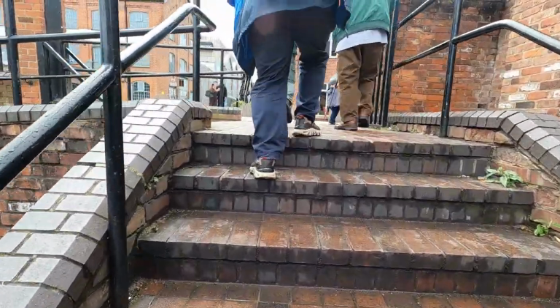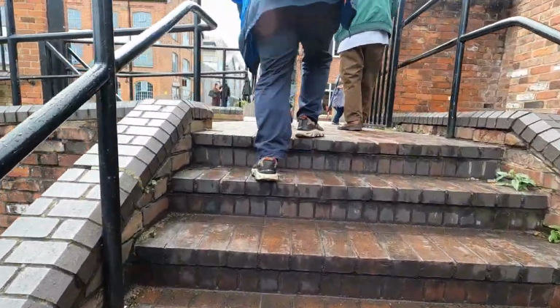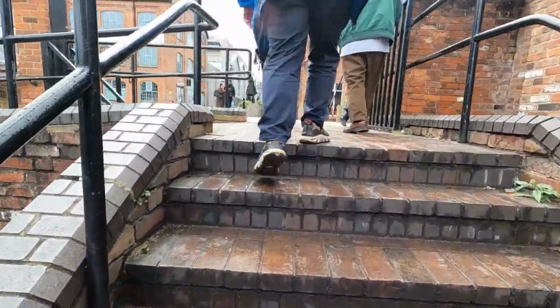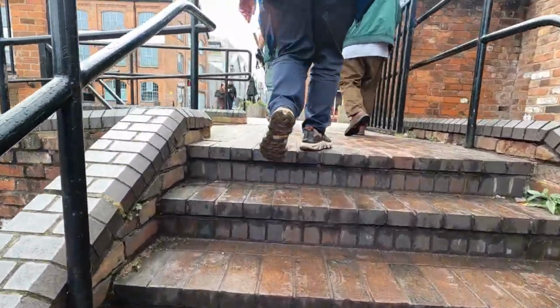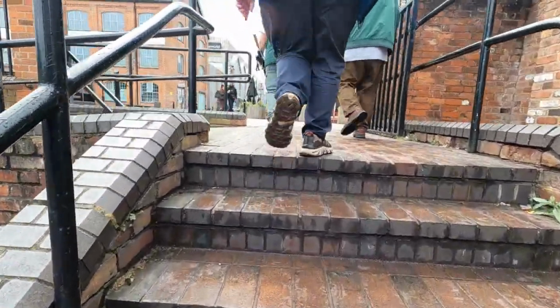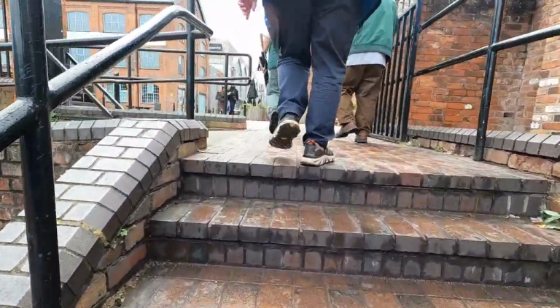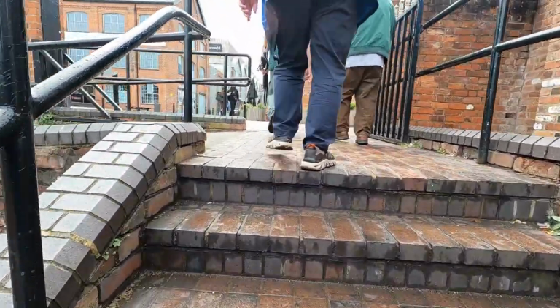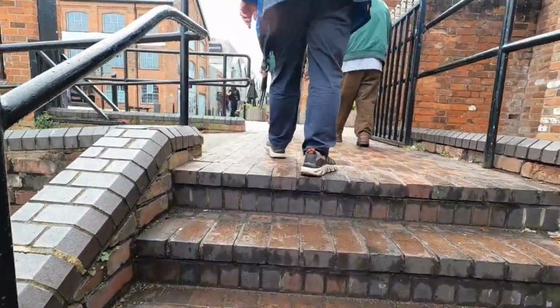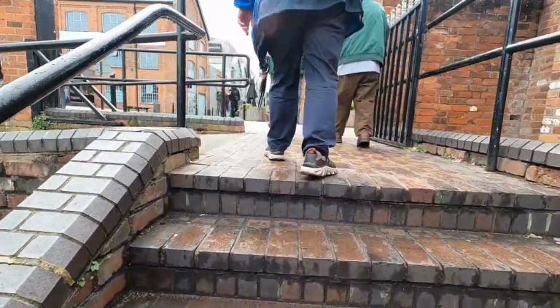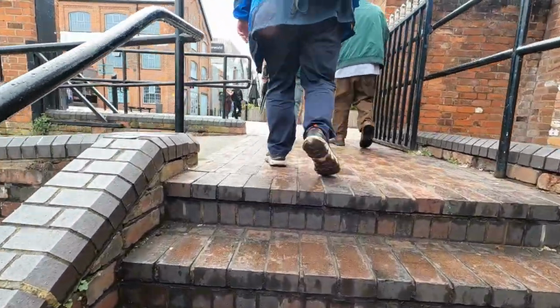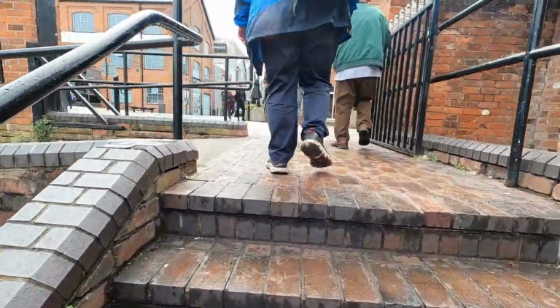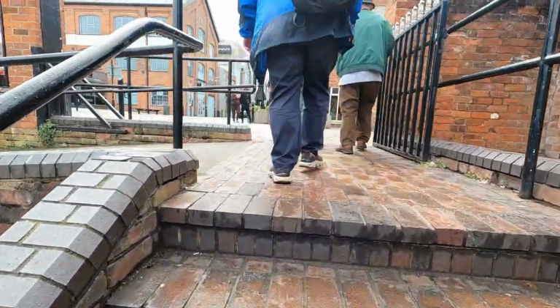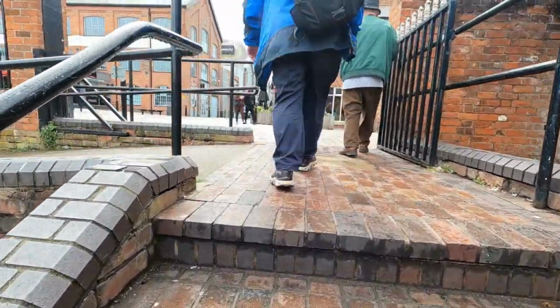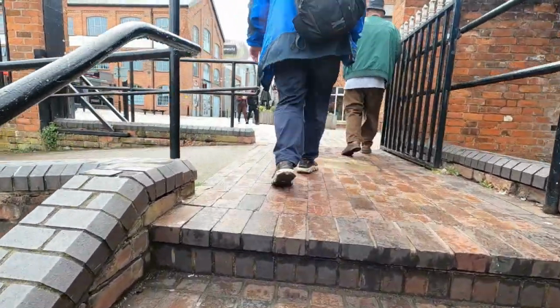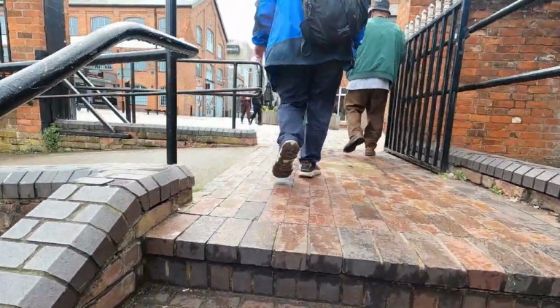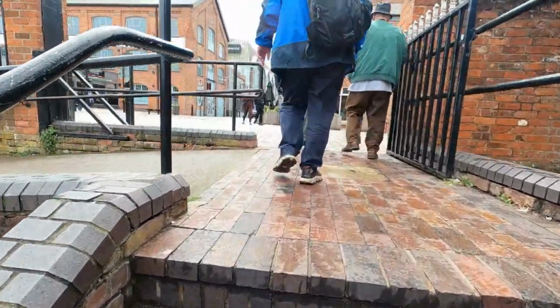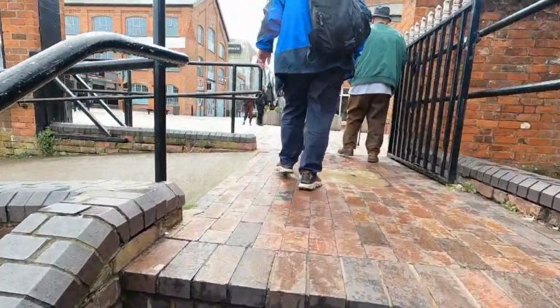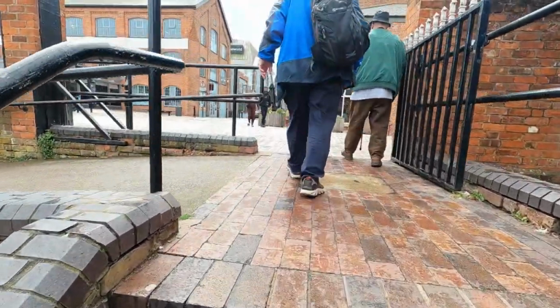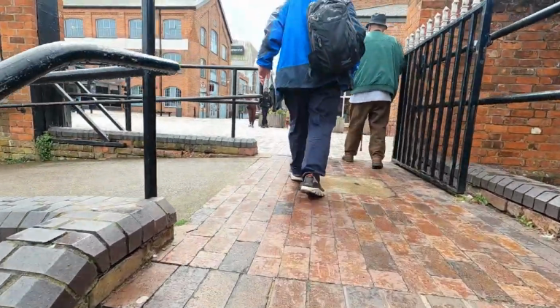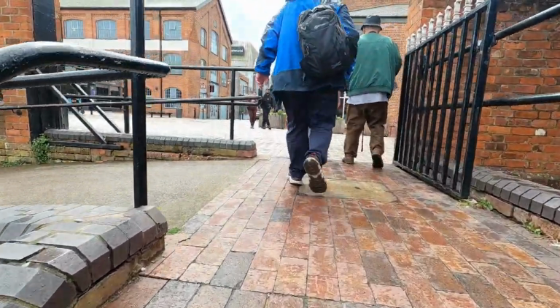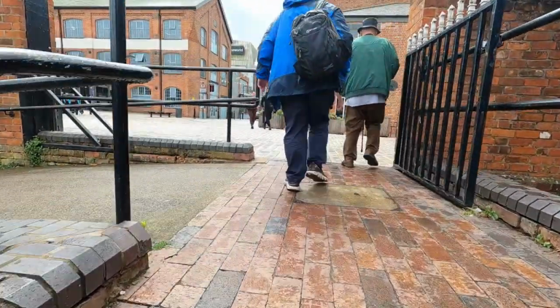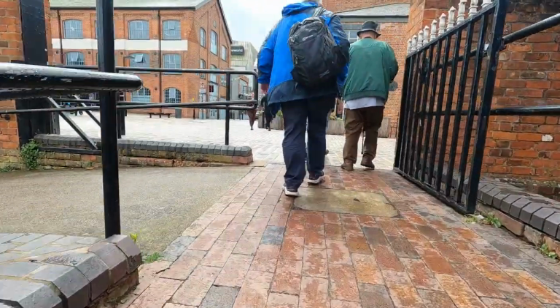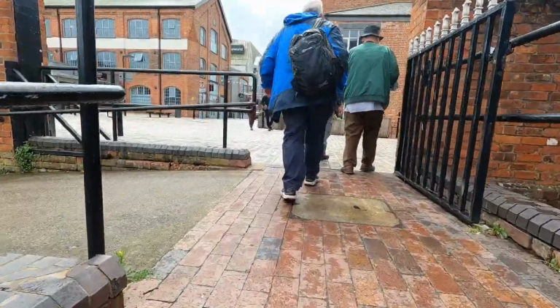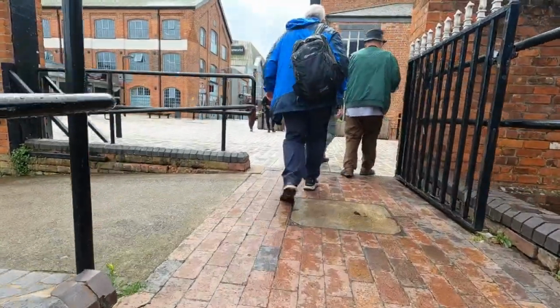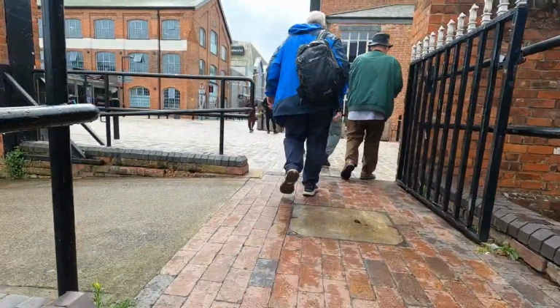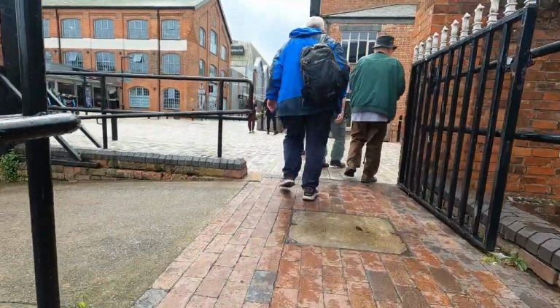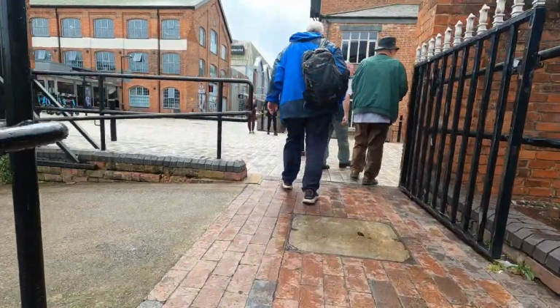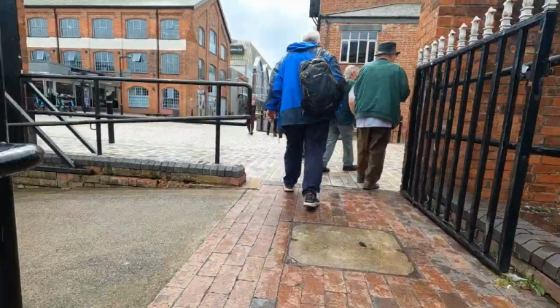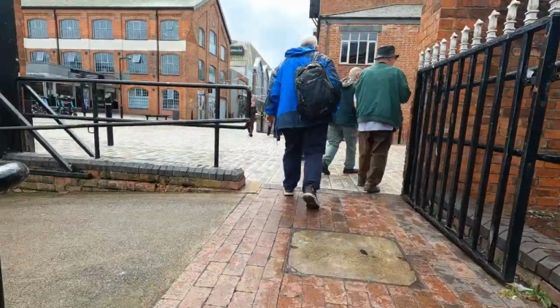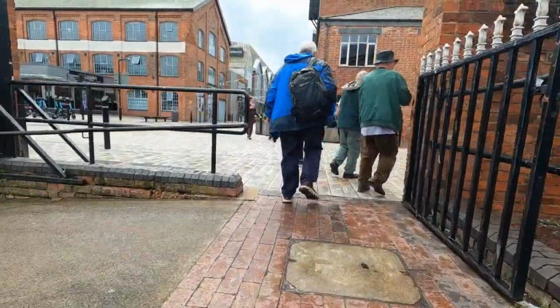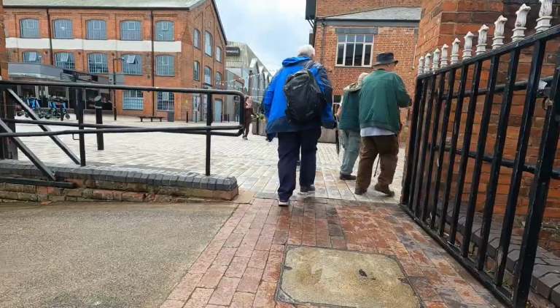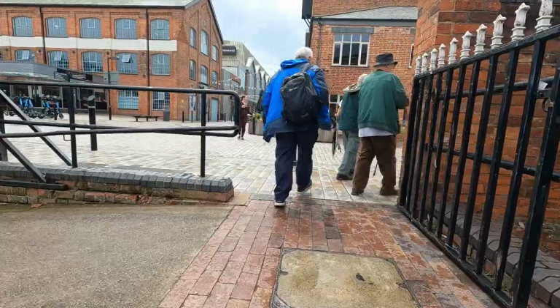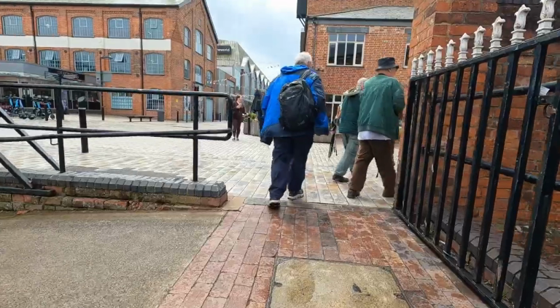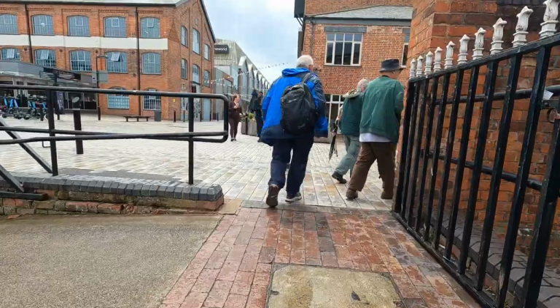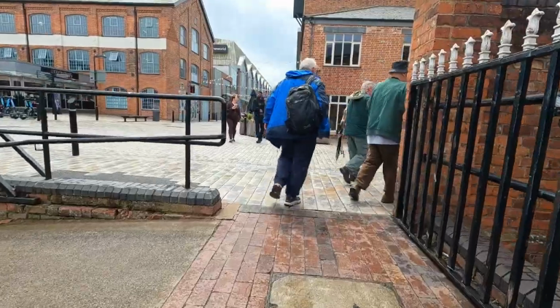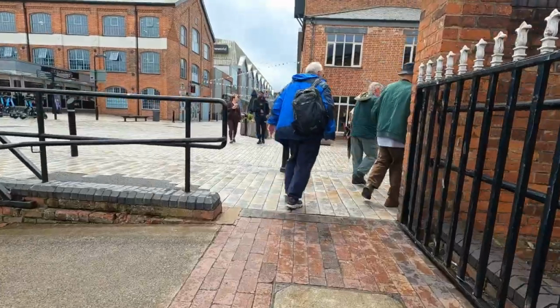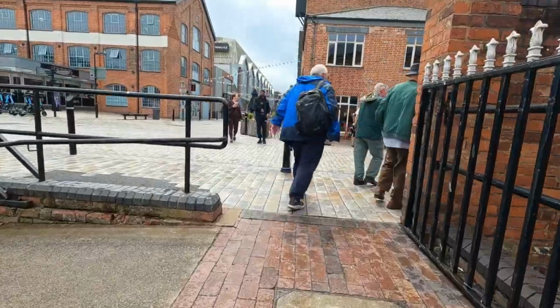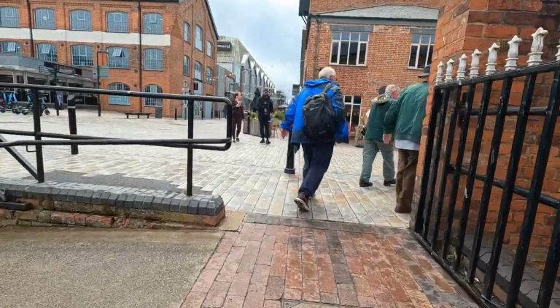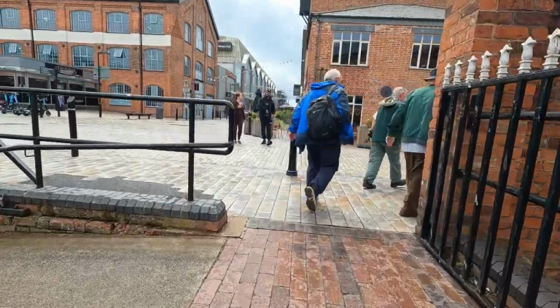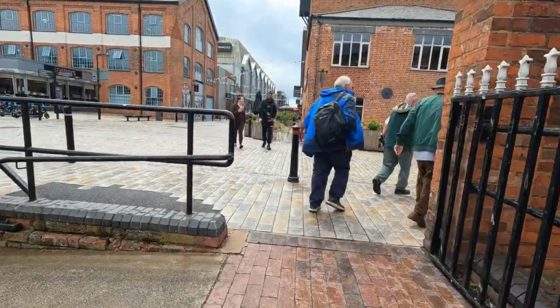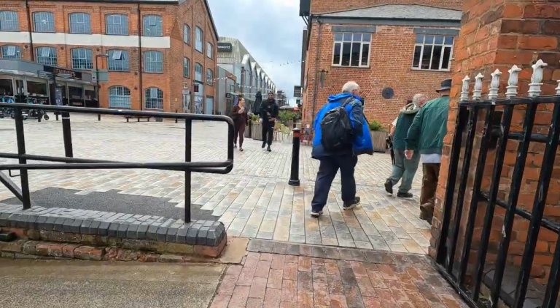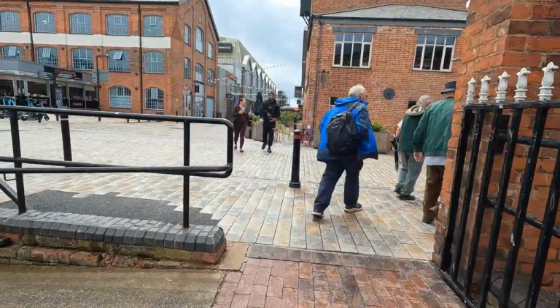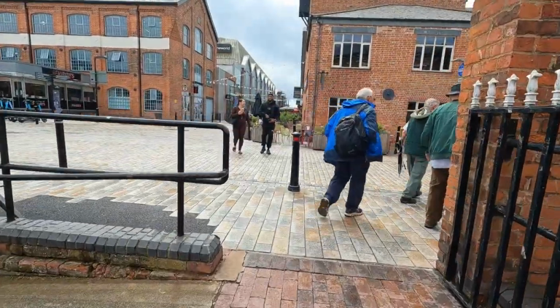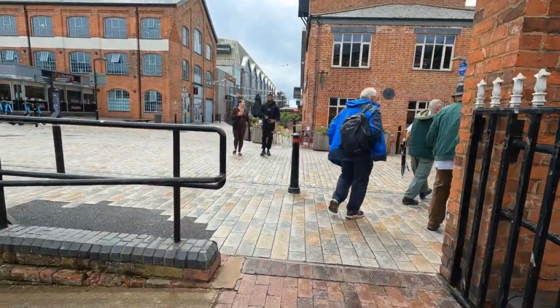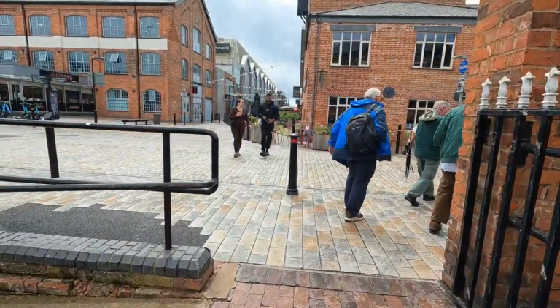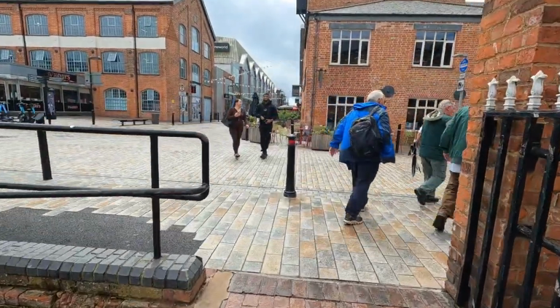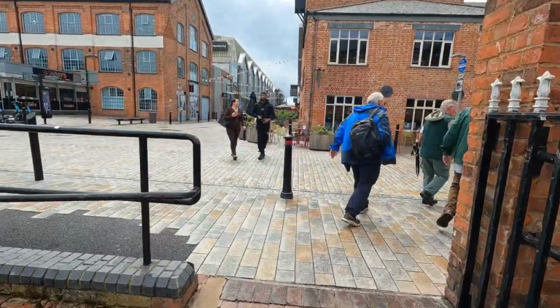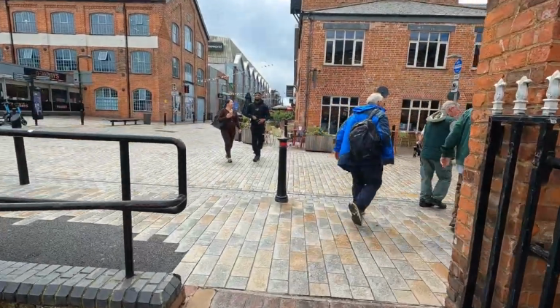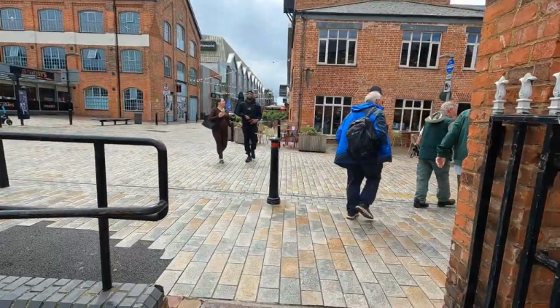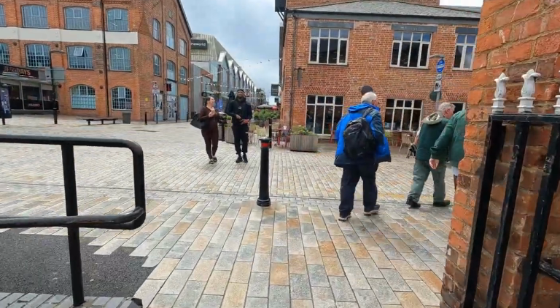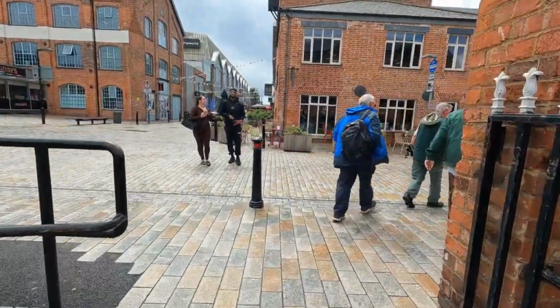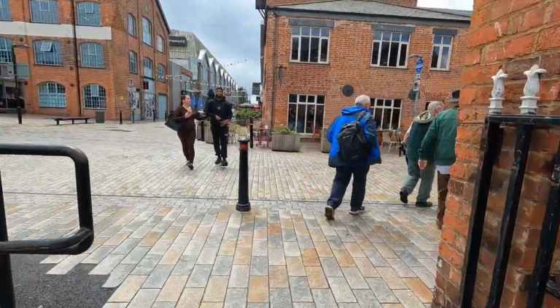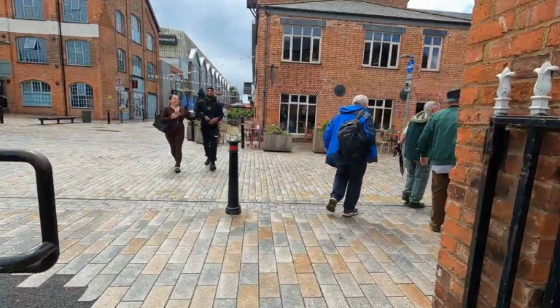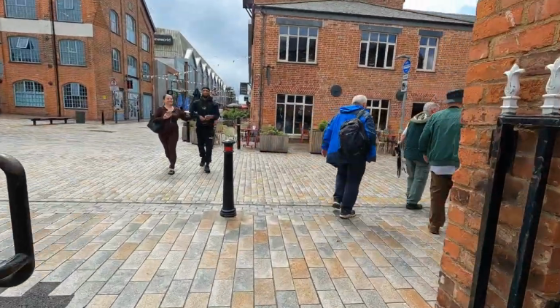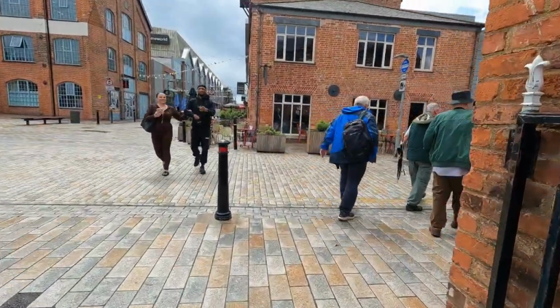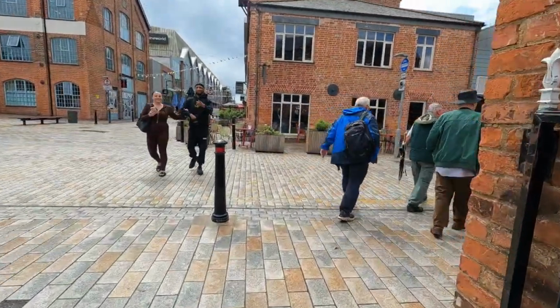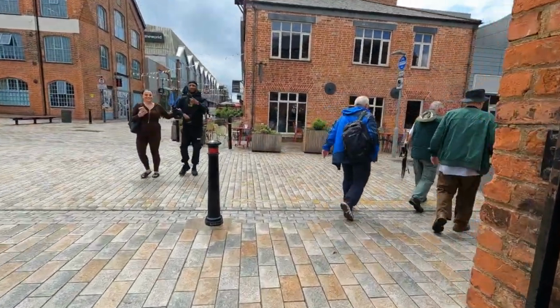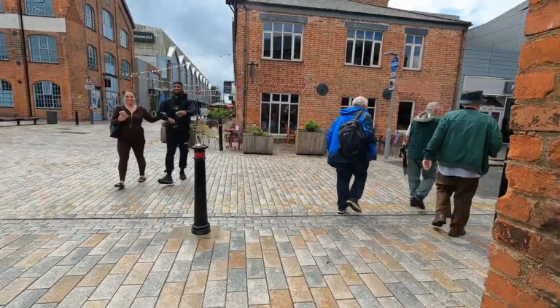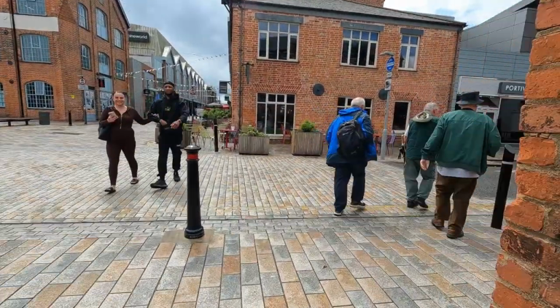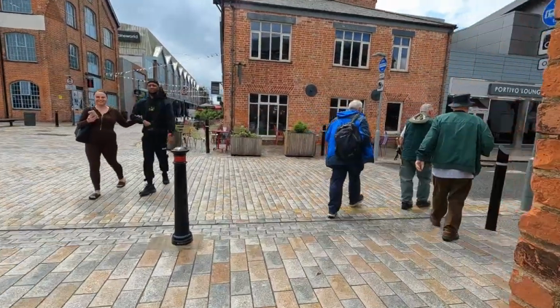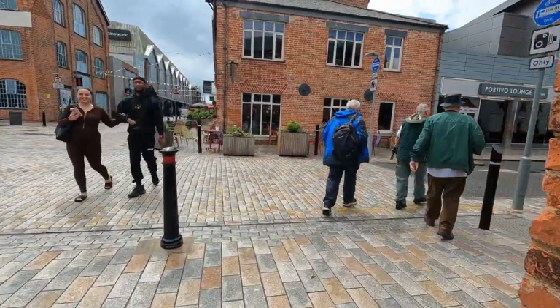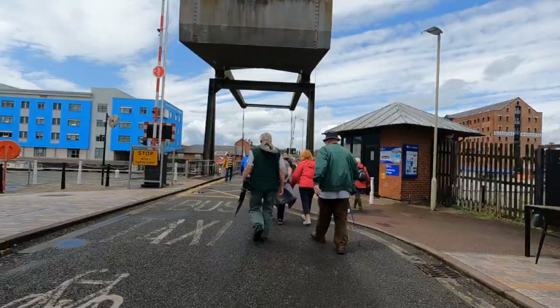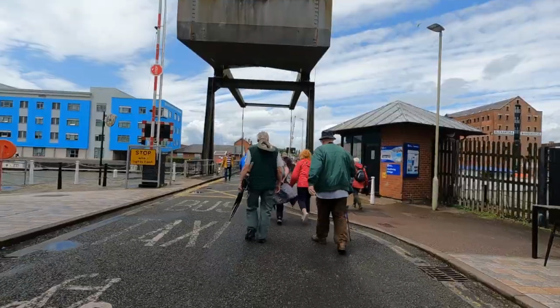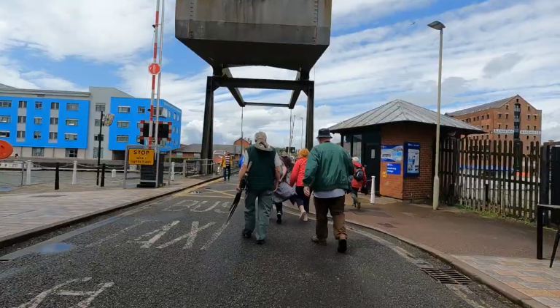Climbing the steps from the museum and into Lanthony Road, we soon crossed Lanthony Bridge and admired the view from the top.